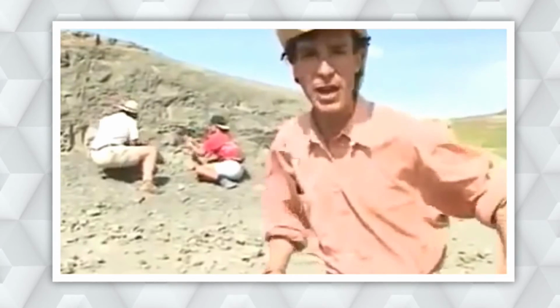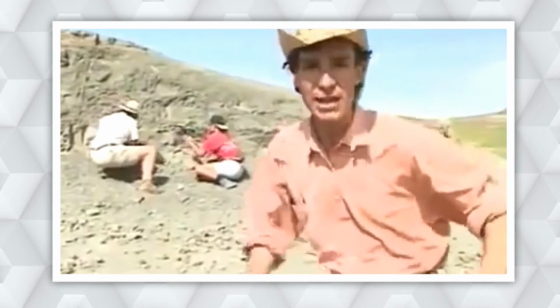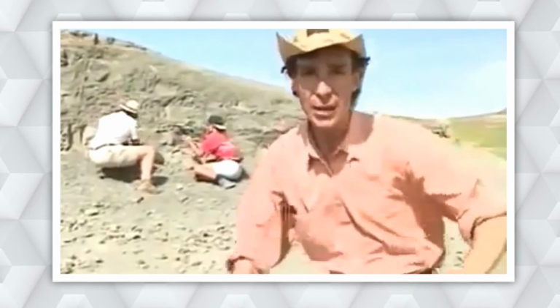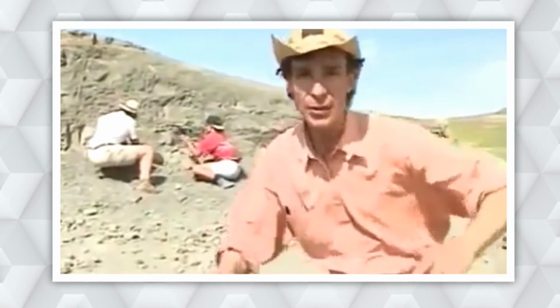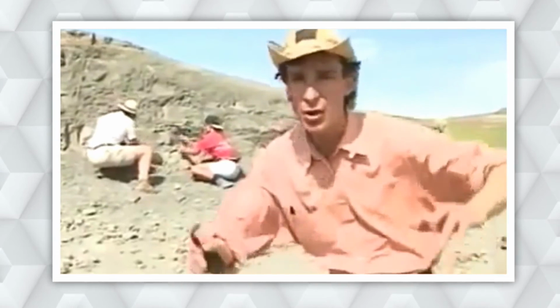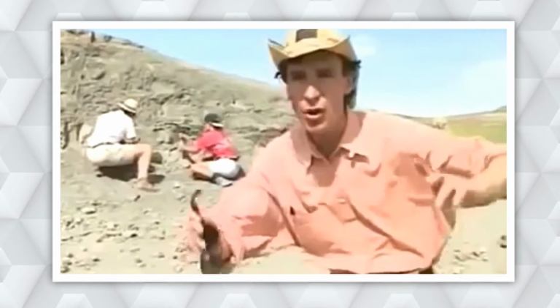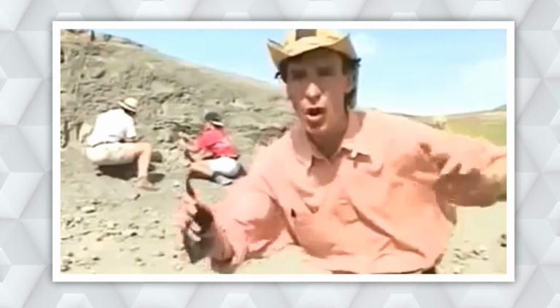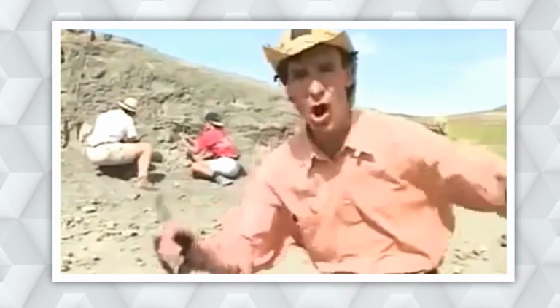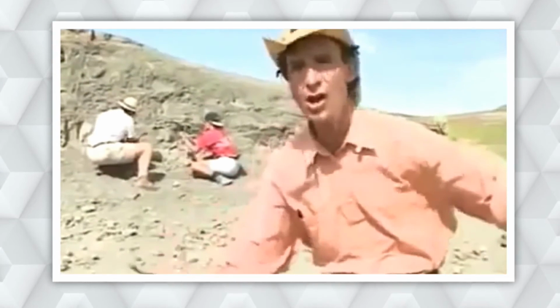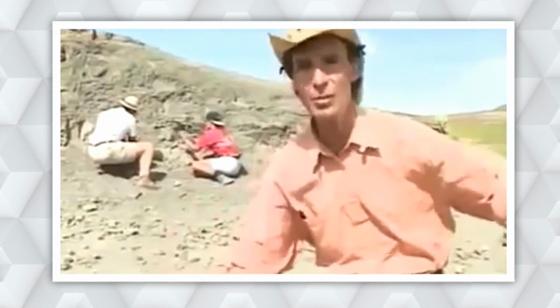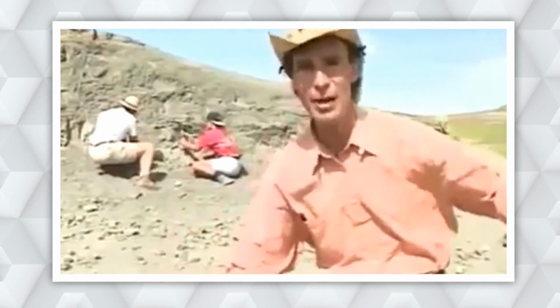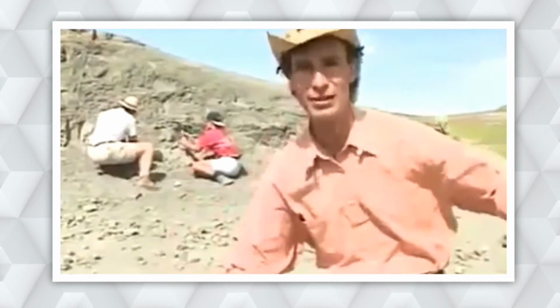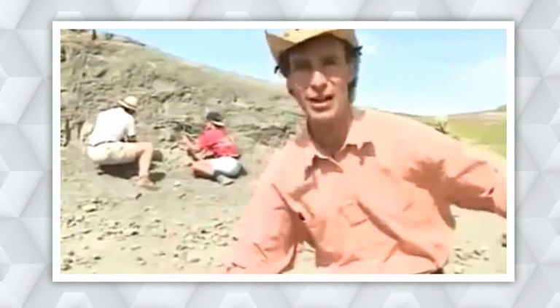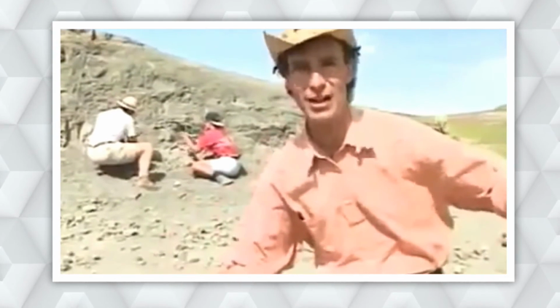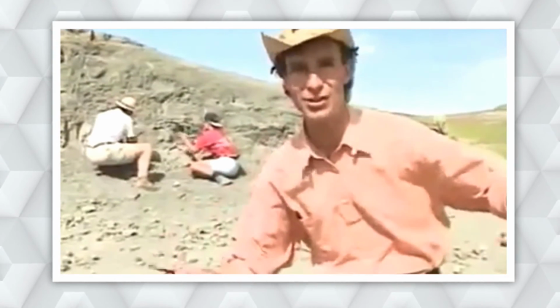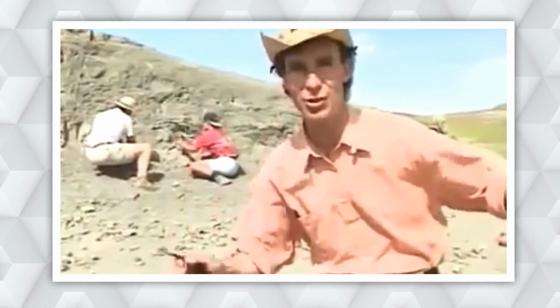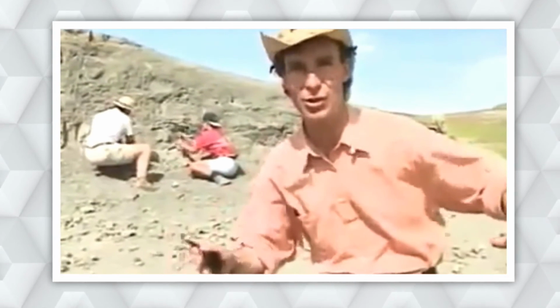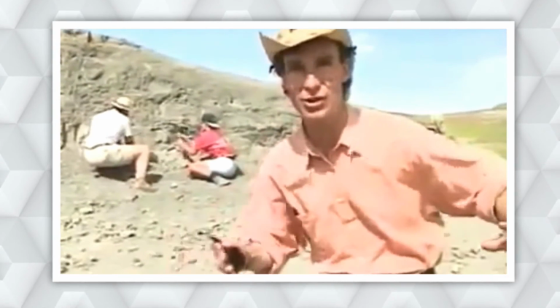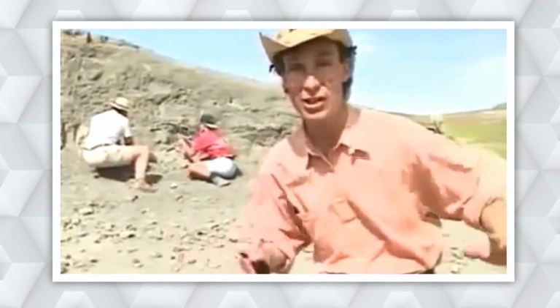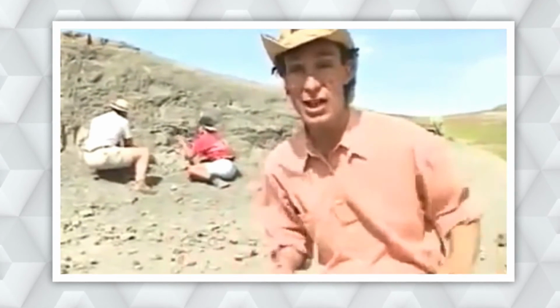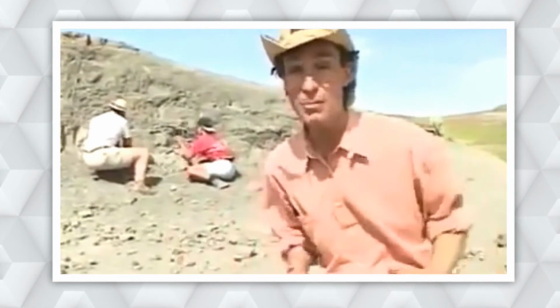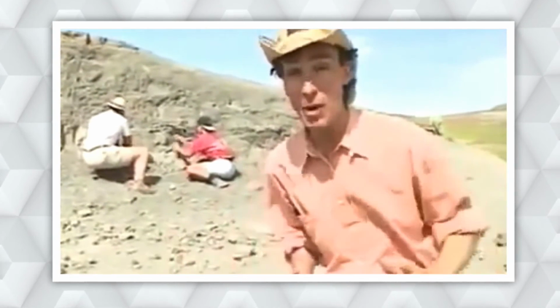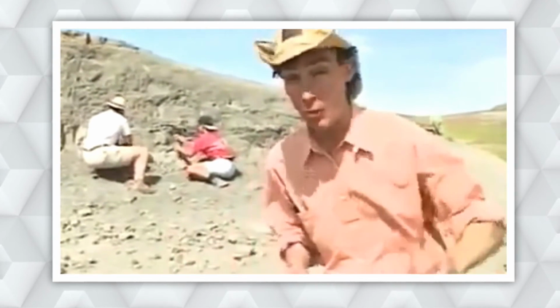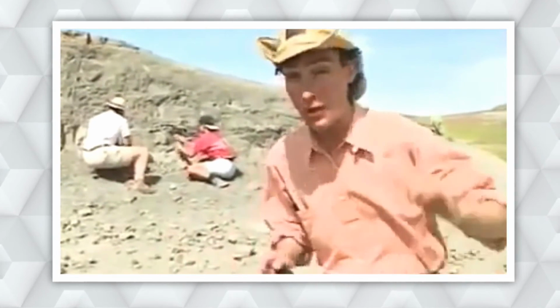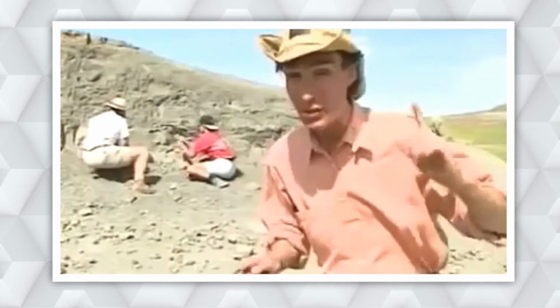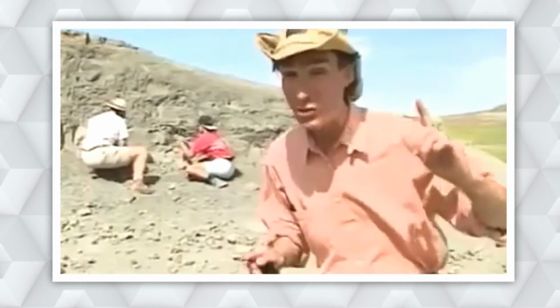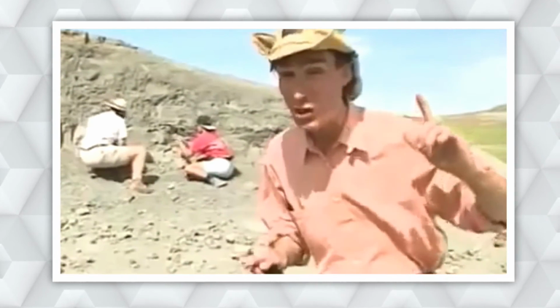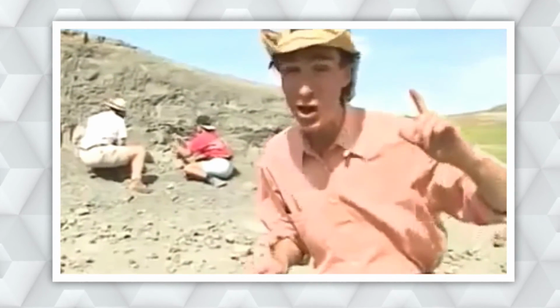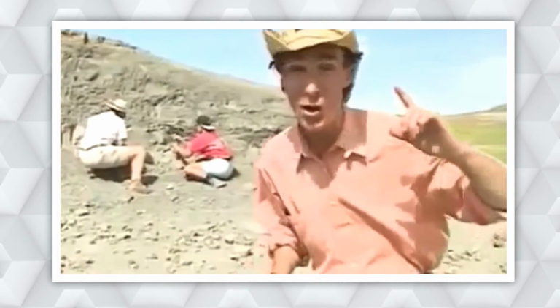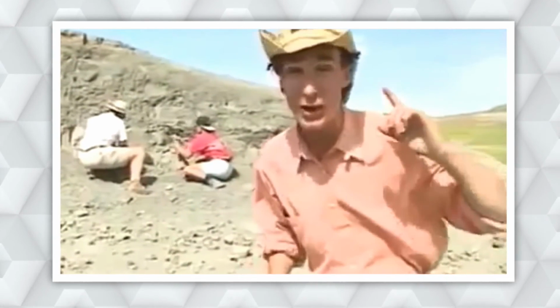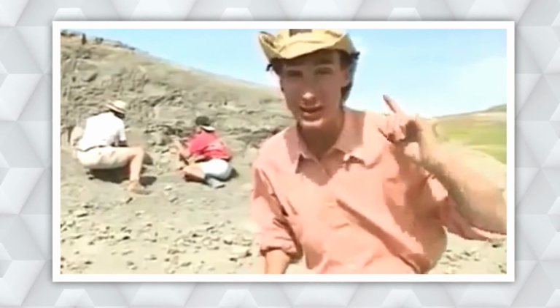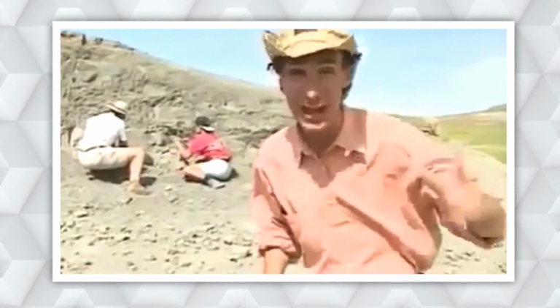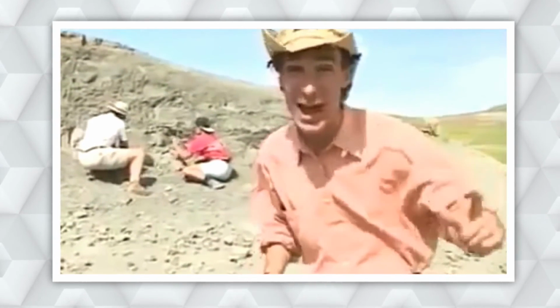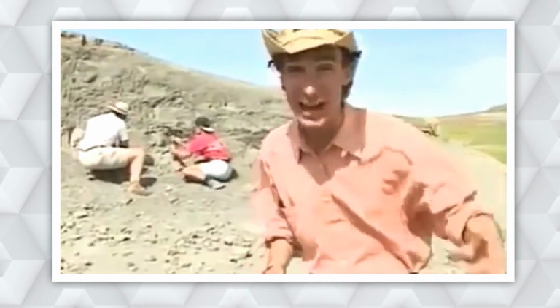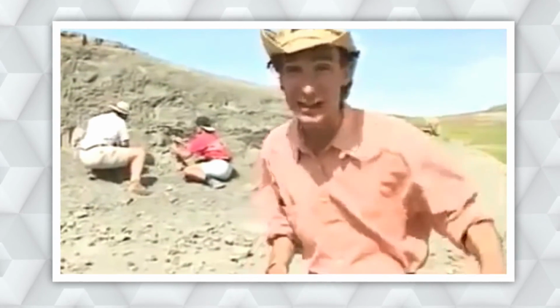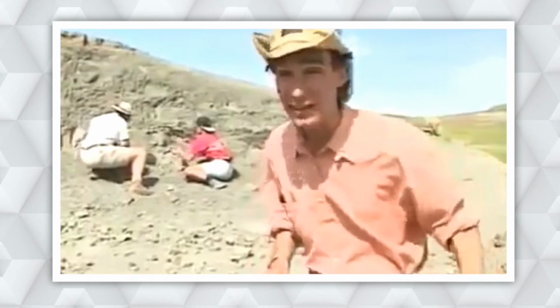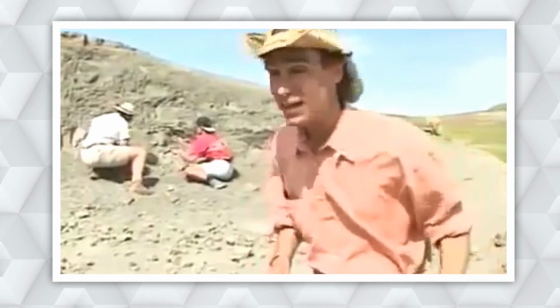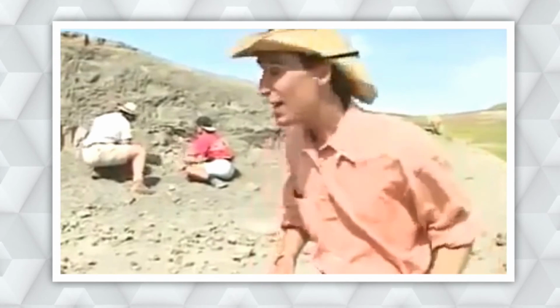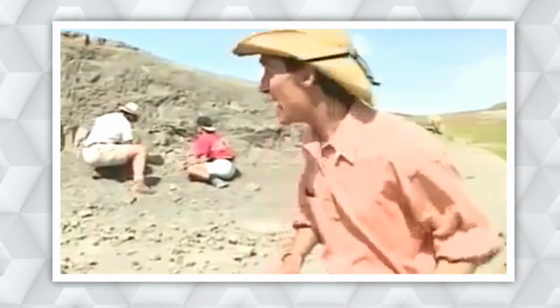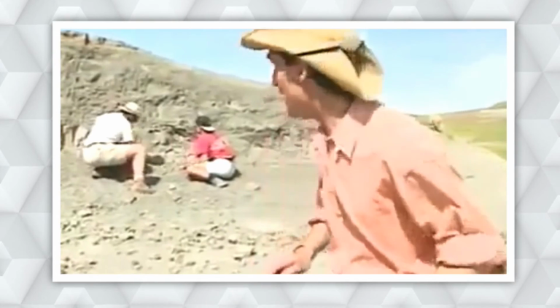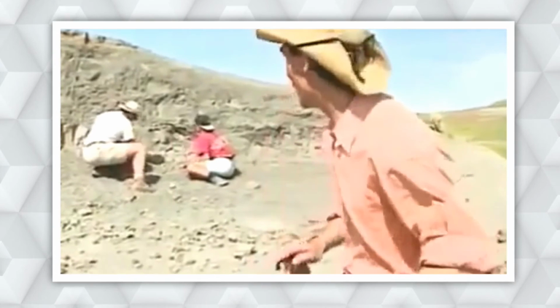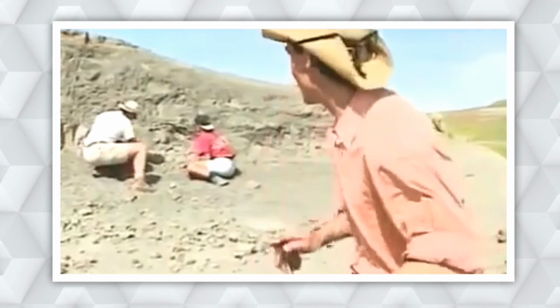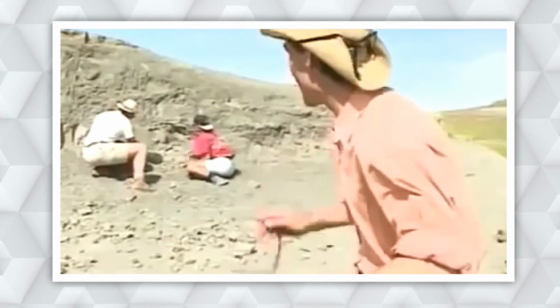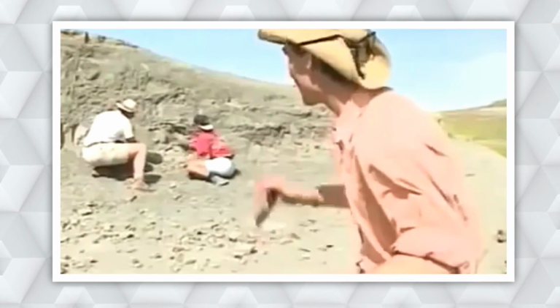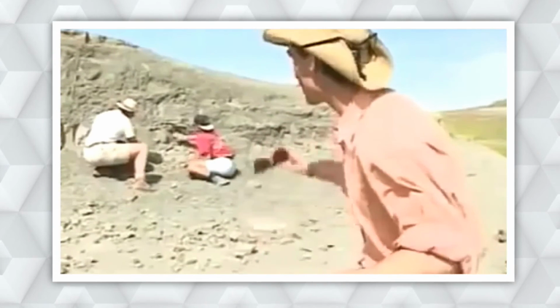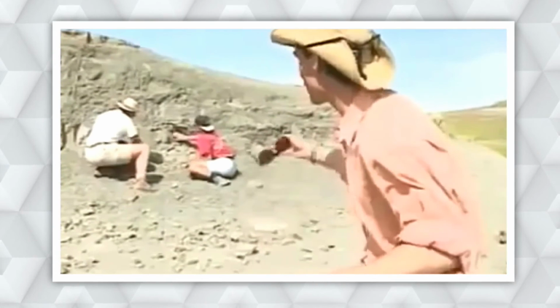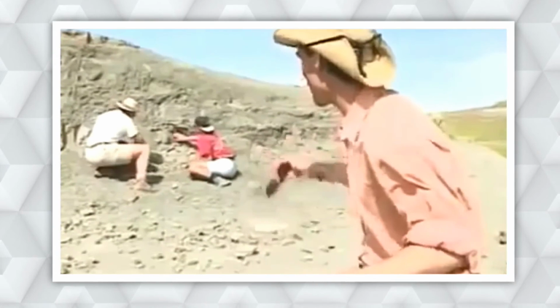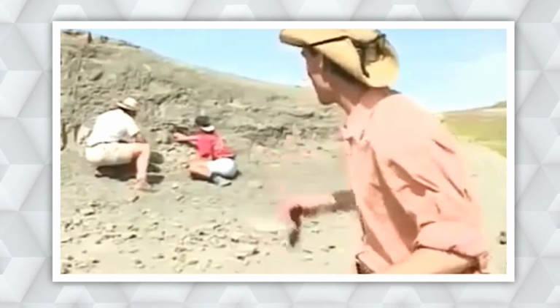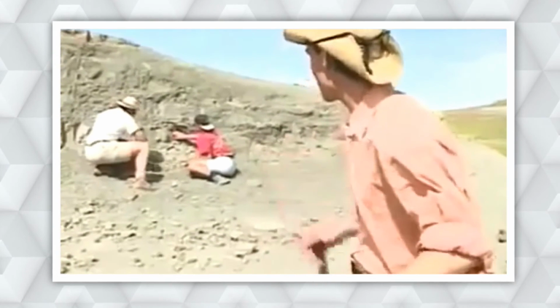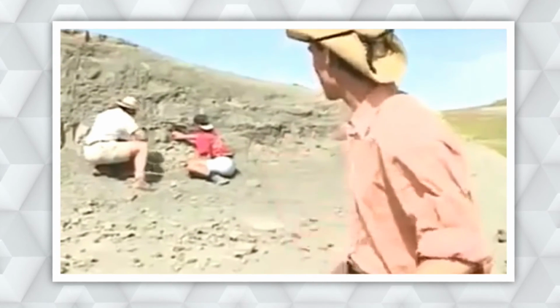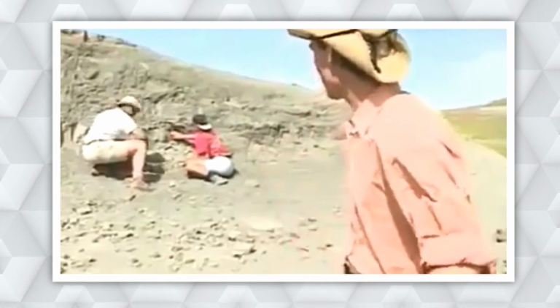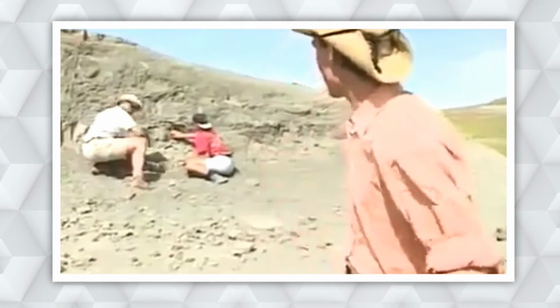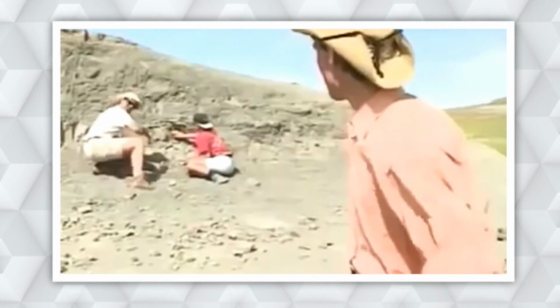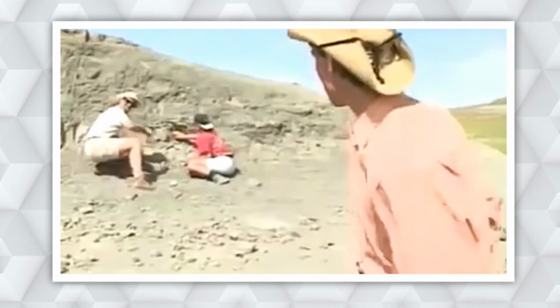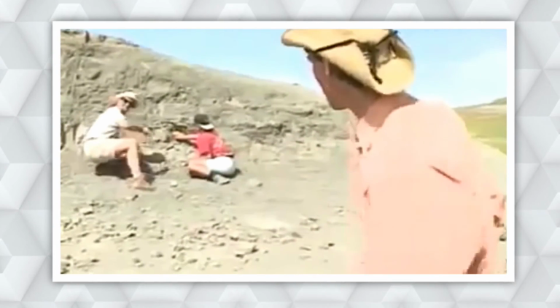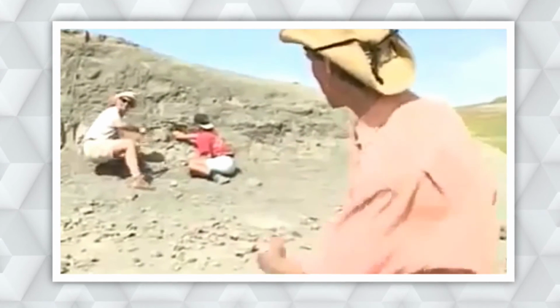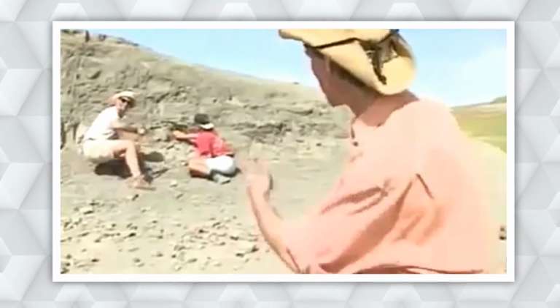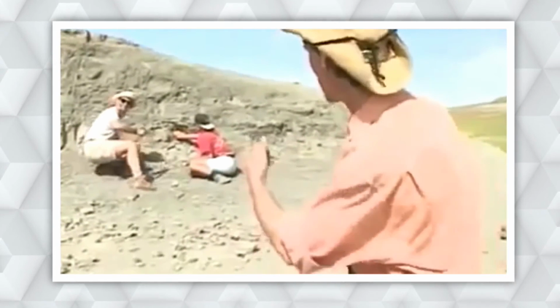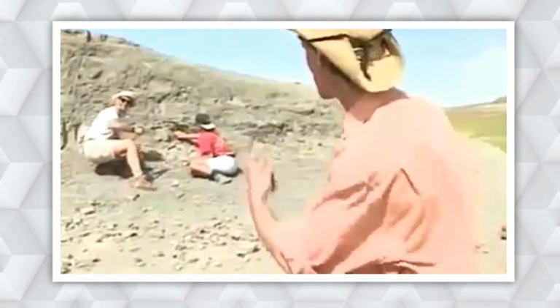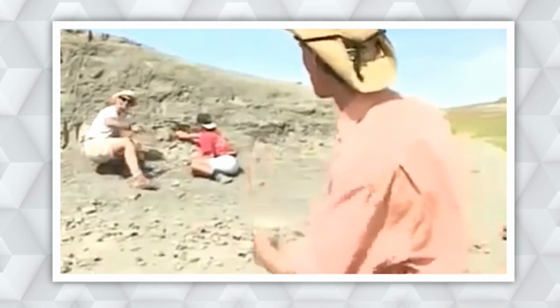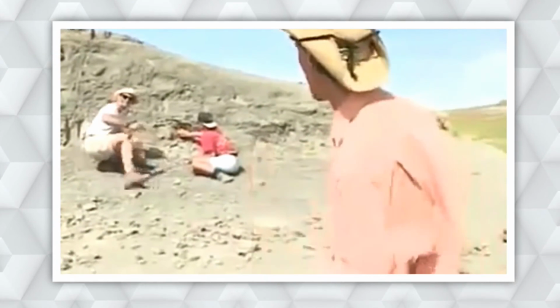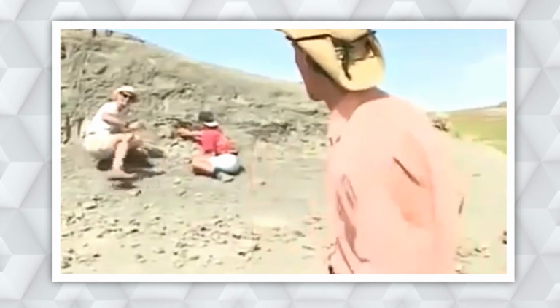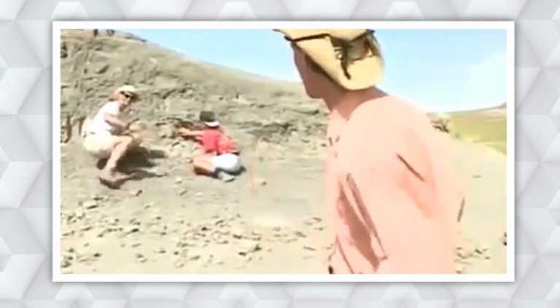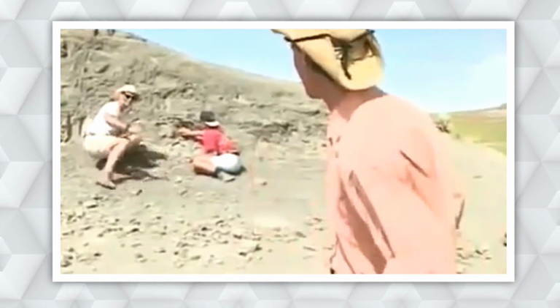Now, we don't know all about dinosaurs, but we do know a lot. Hey, Dr. Sampson, can you throw me a bone?